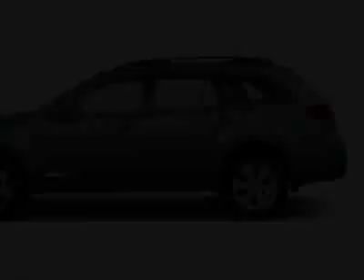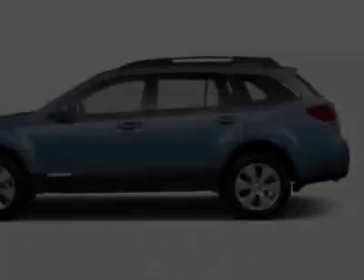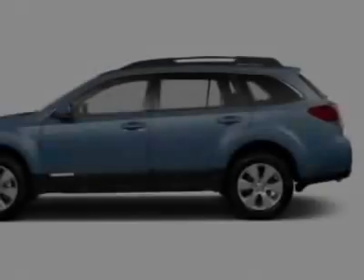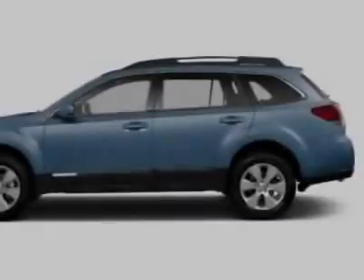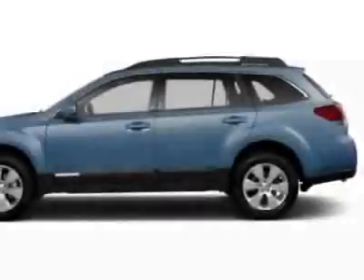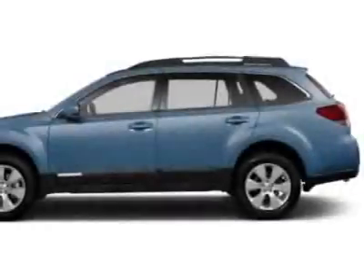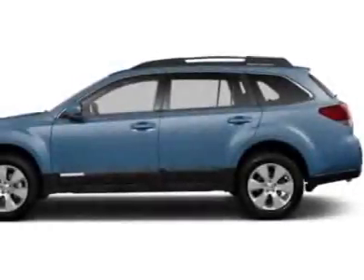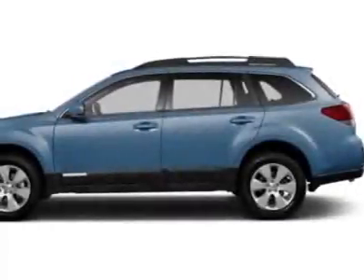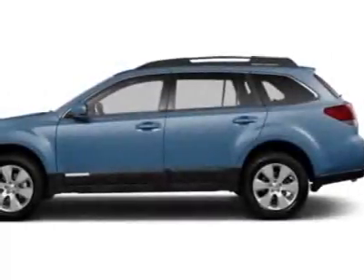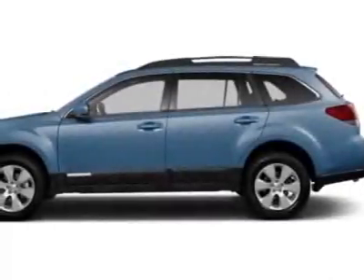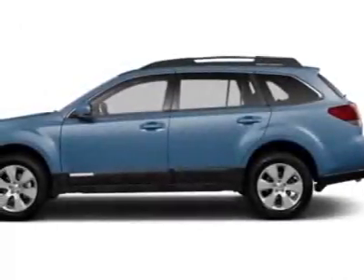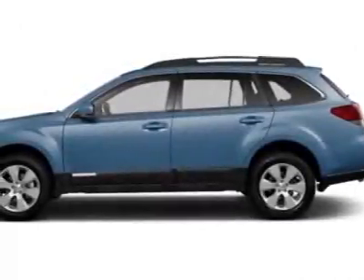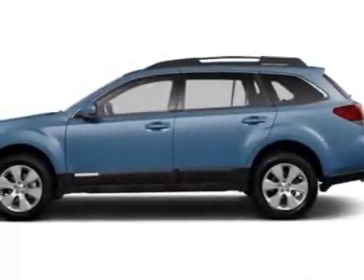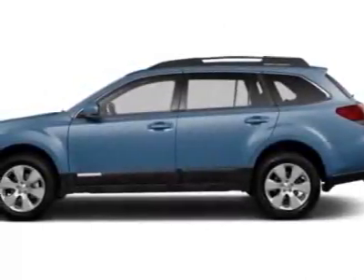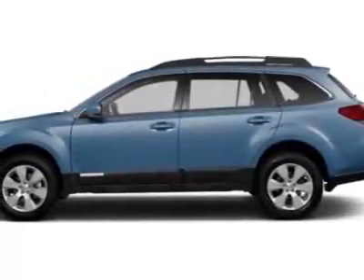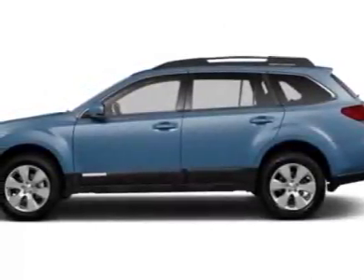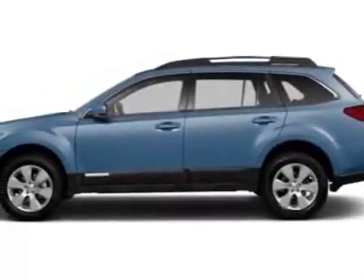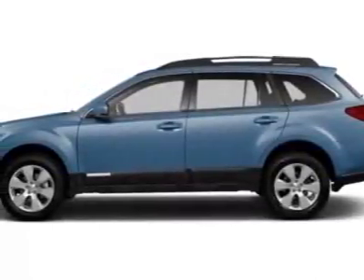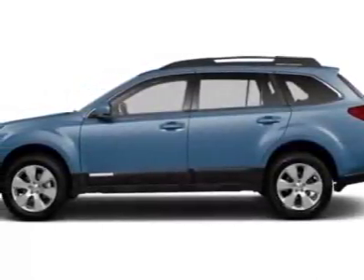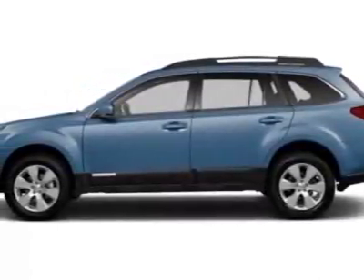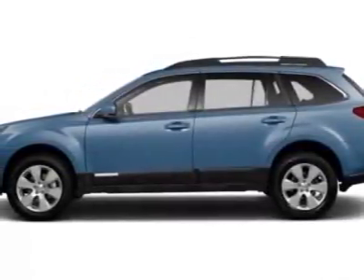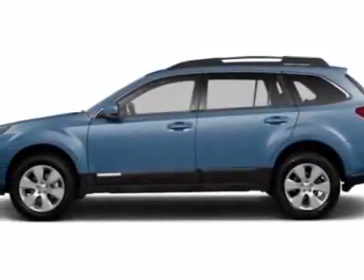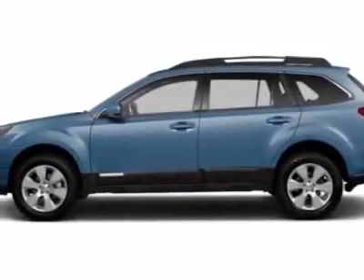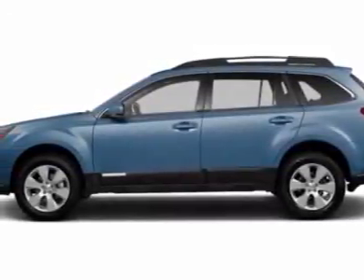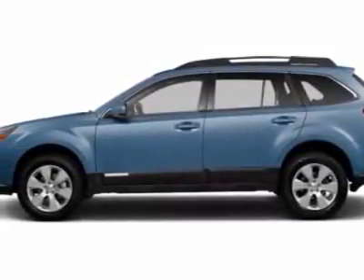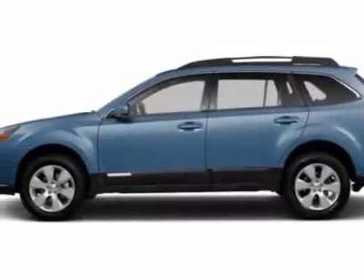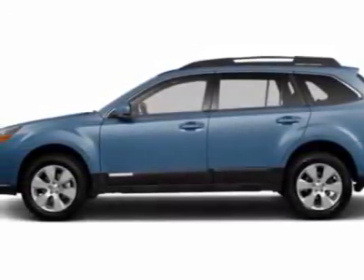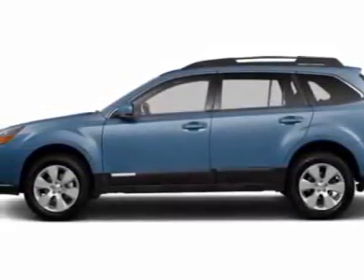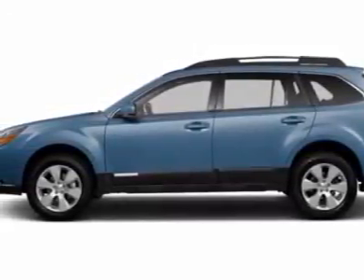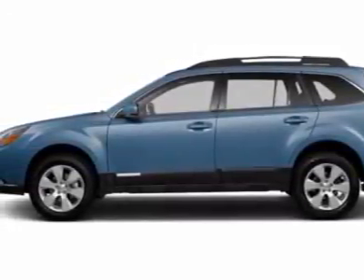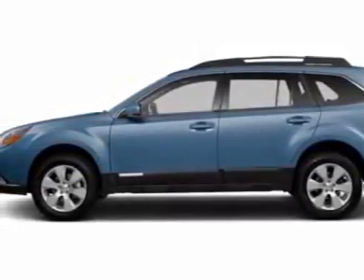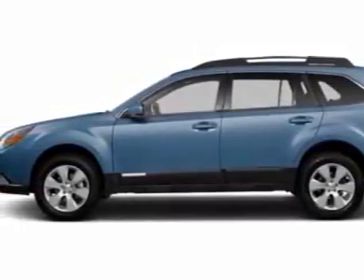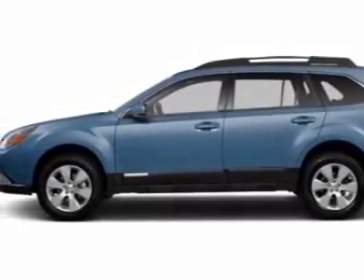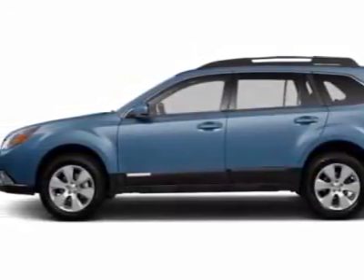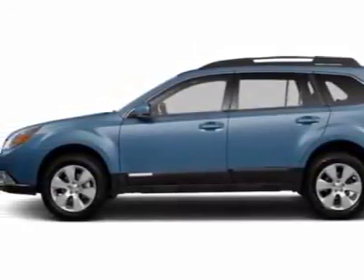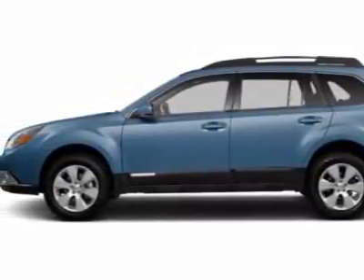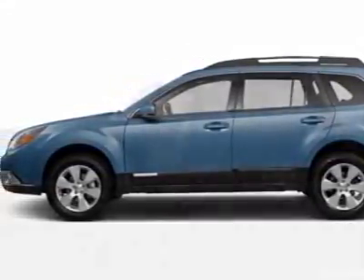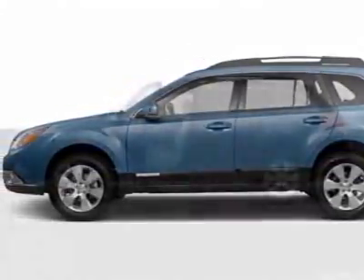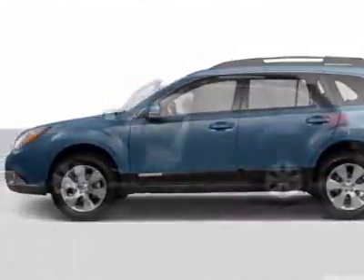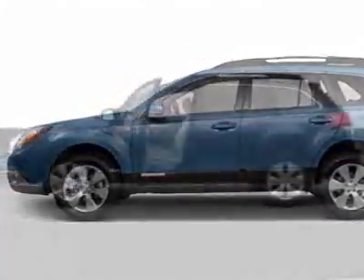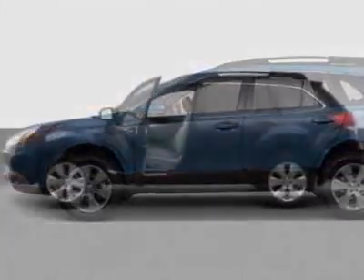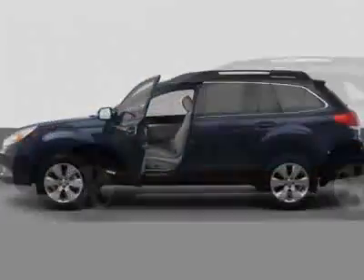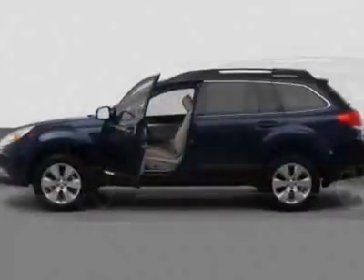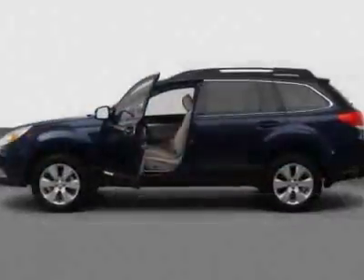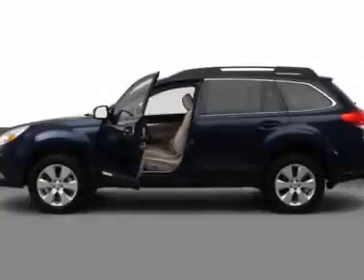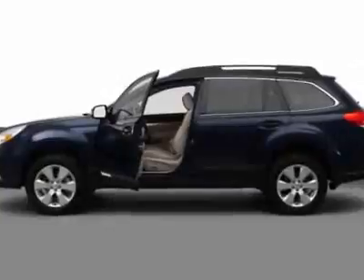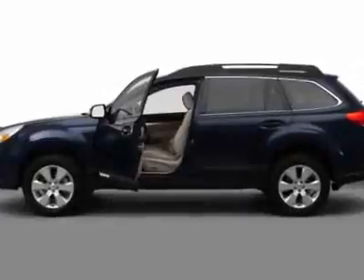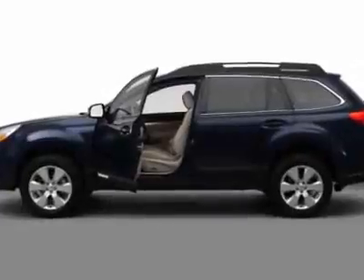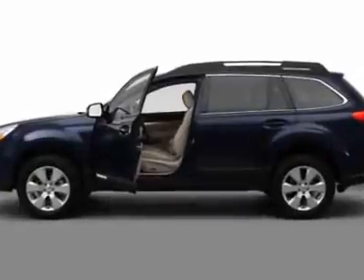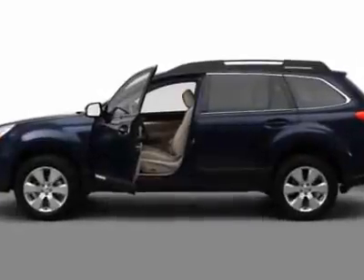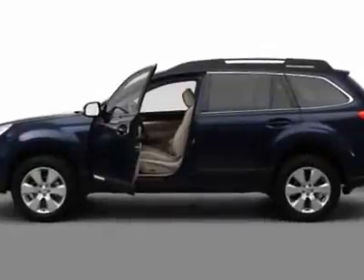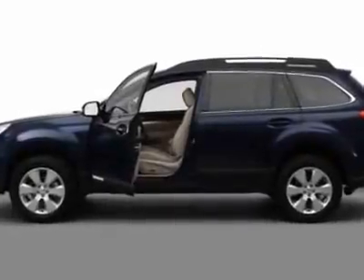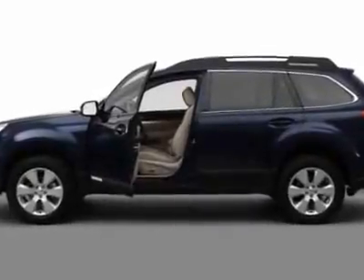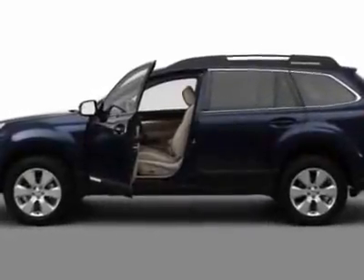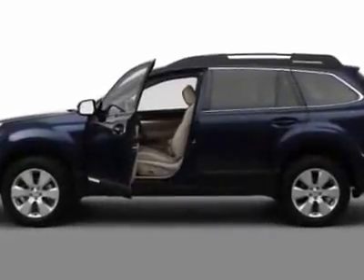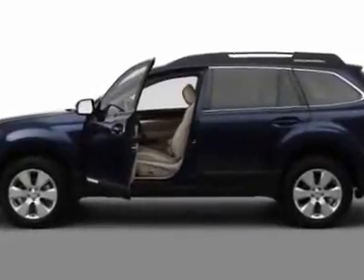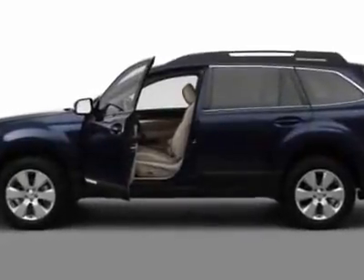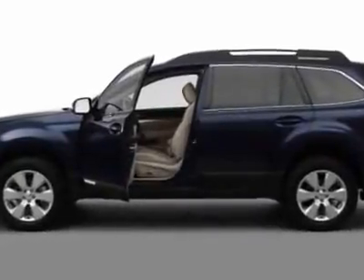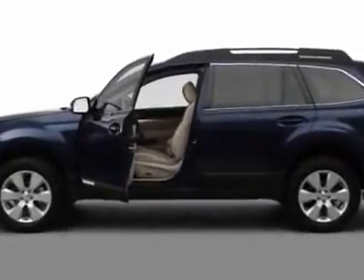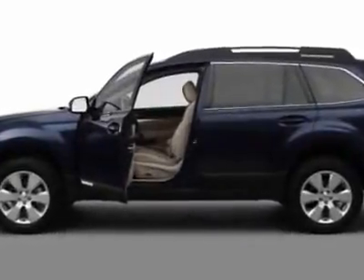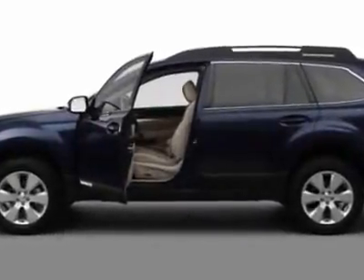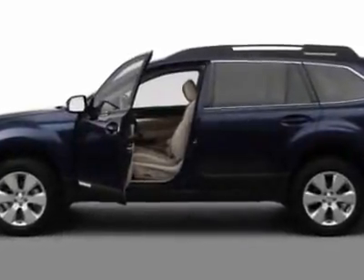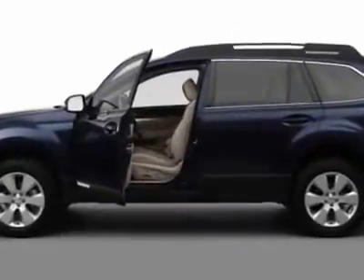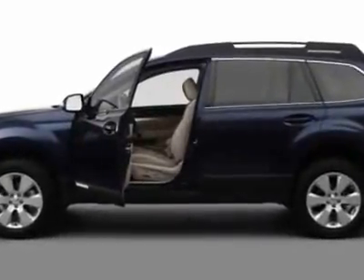Look at this new 2012 Subaru Outback. For your protection, this vehicle has a full factory warranty.